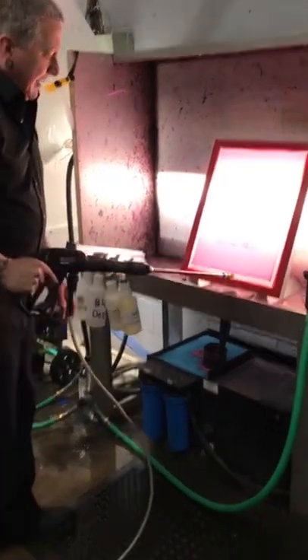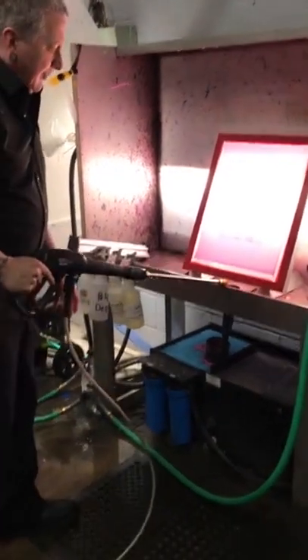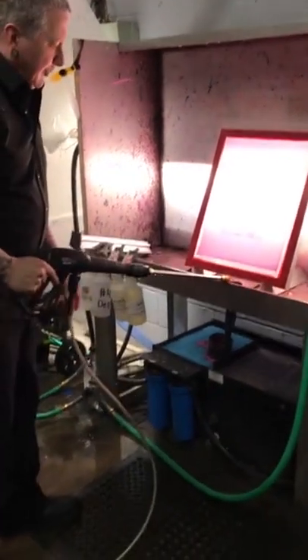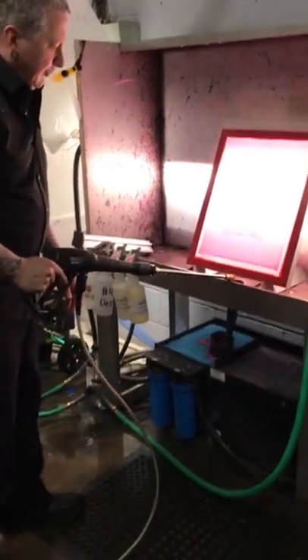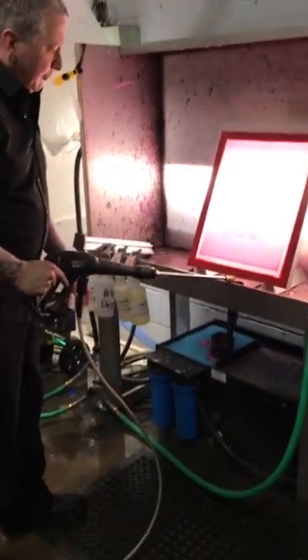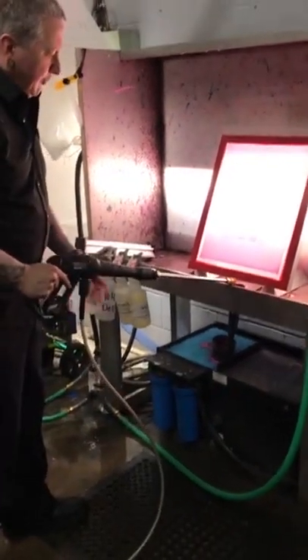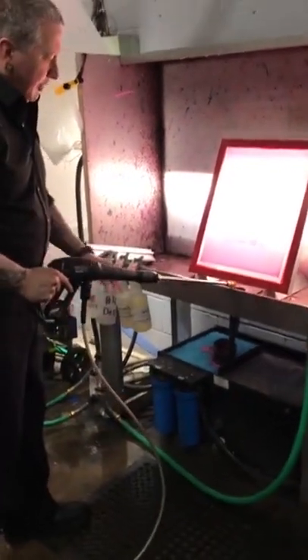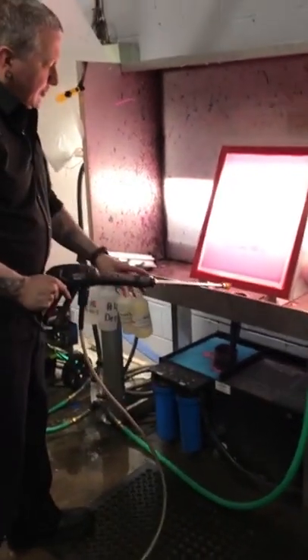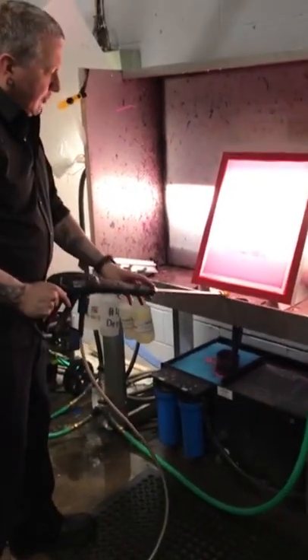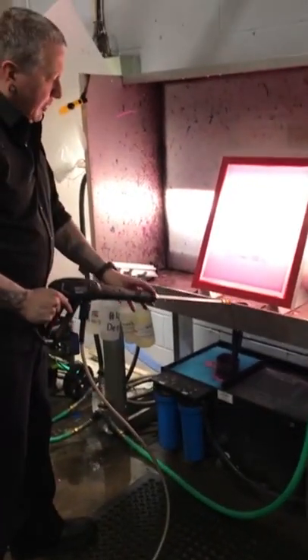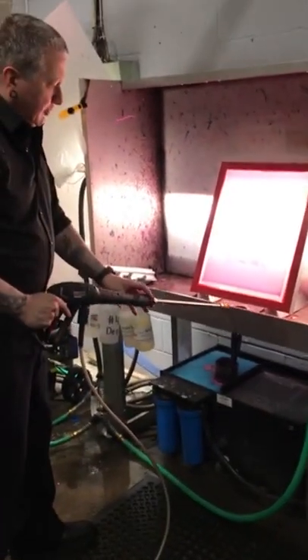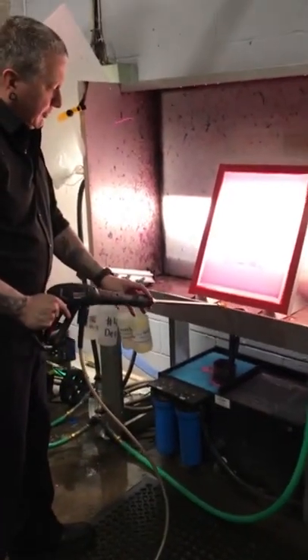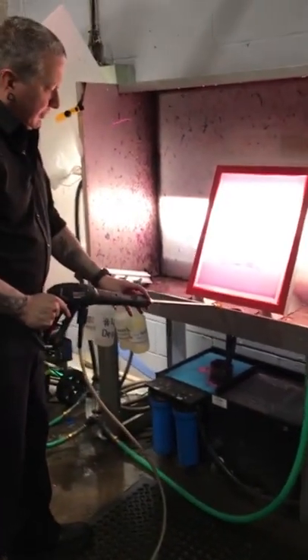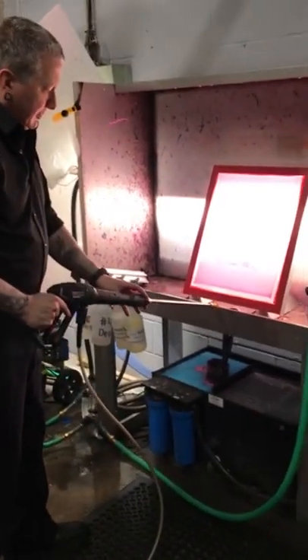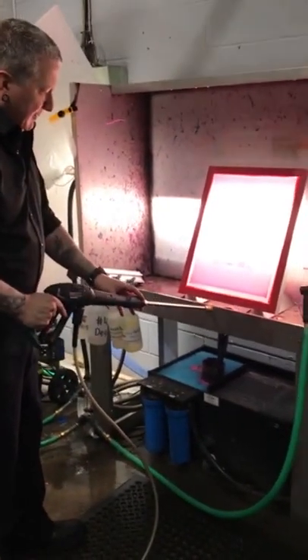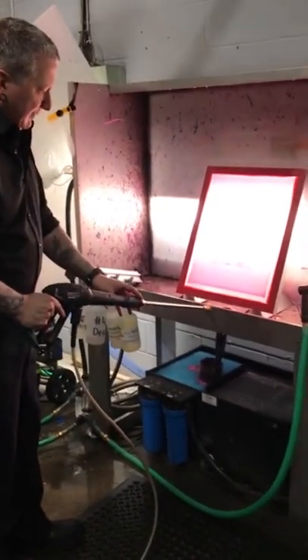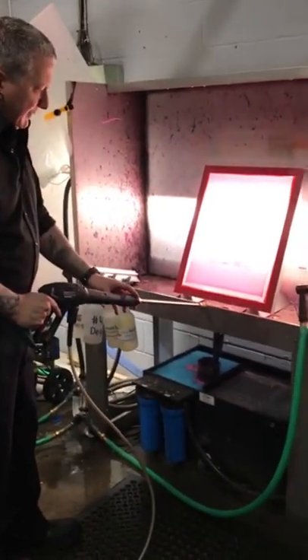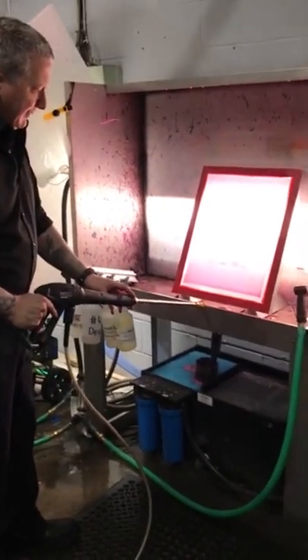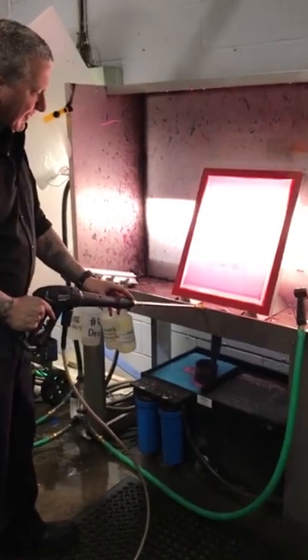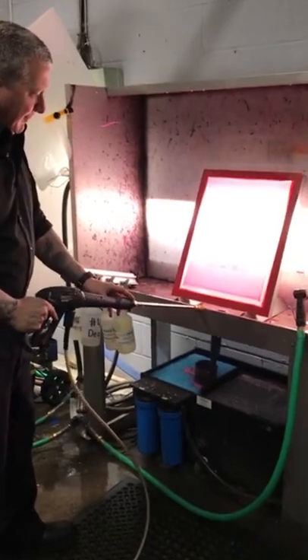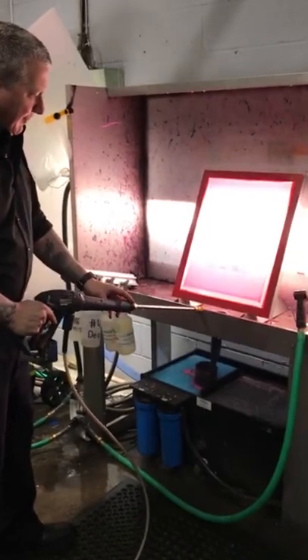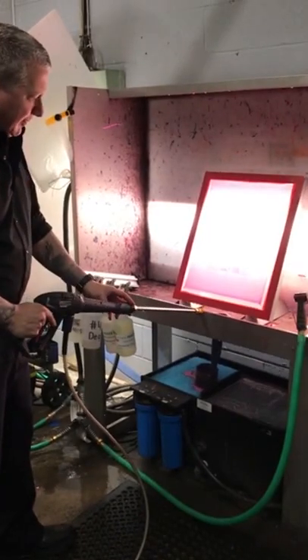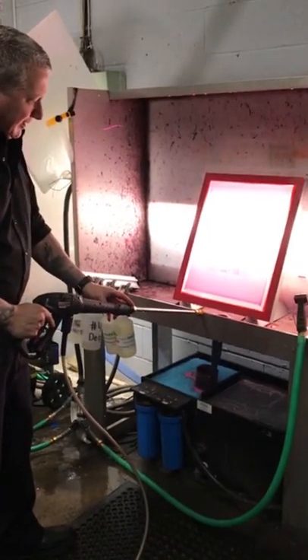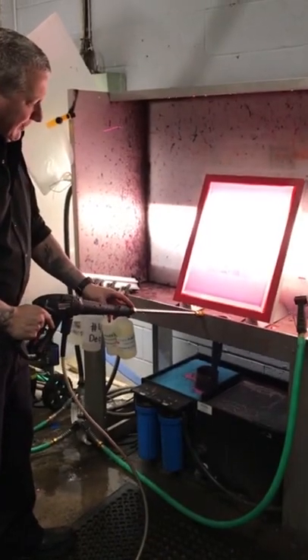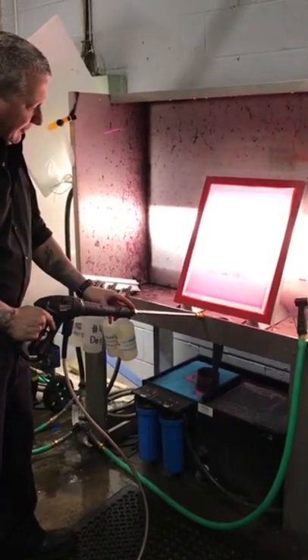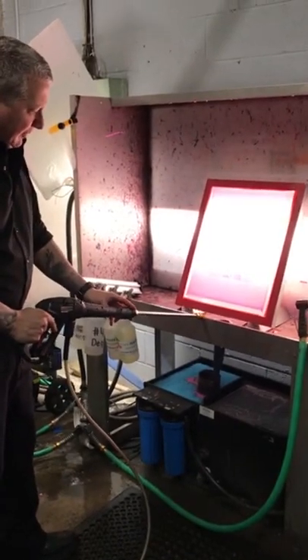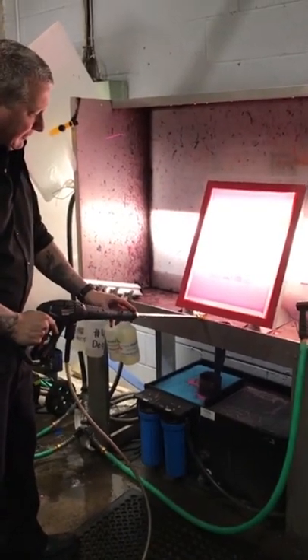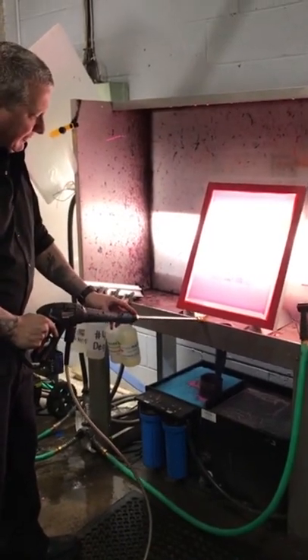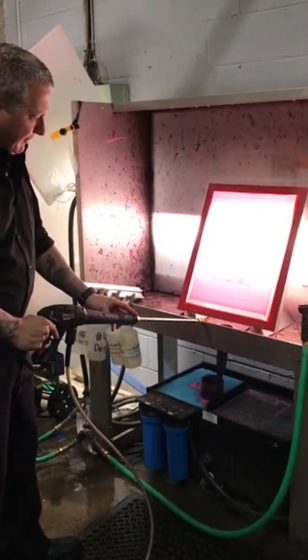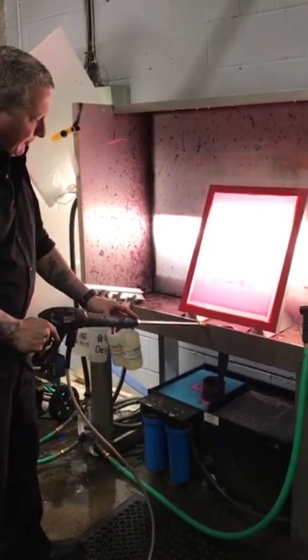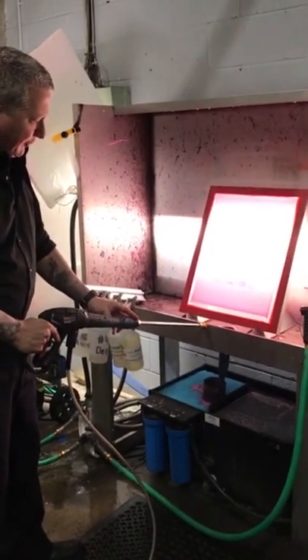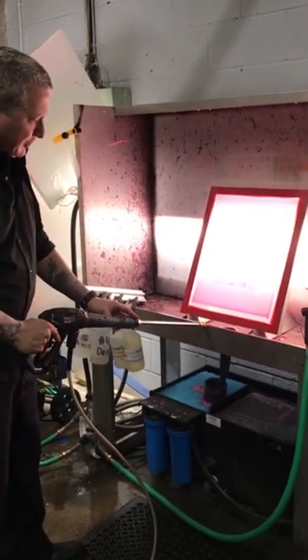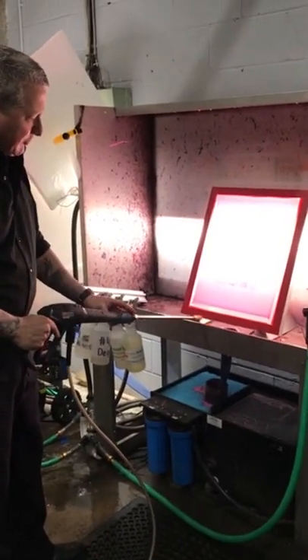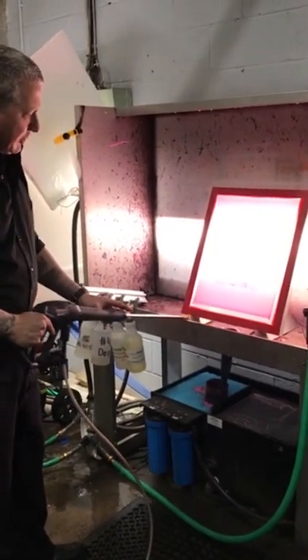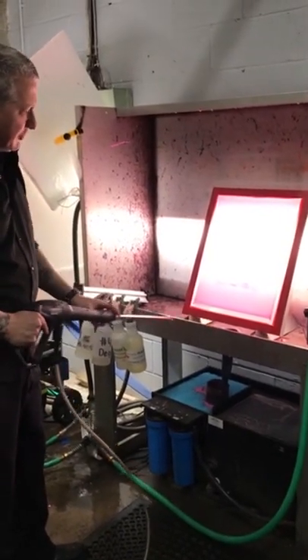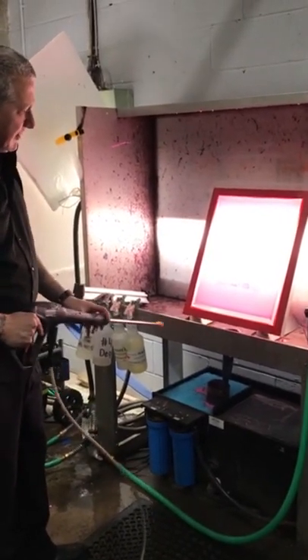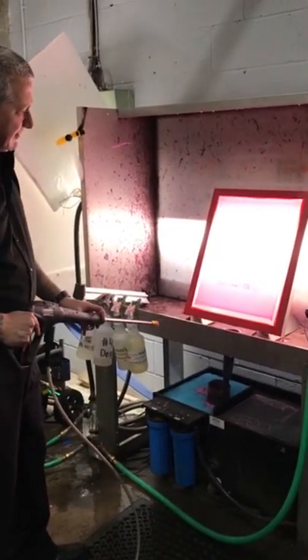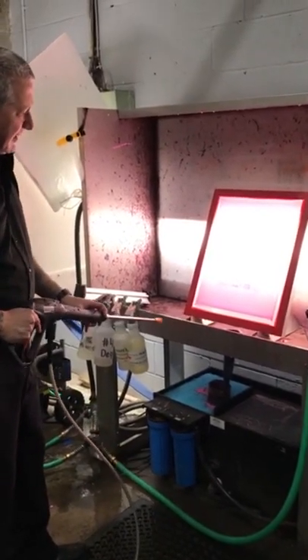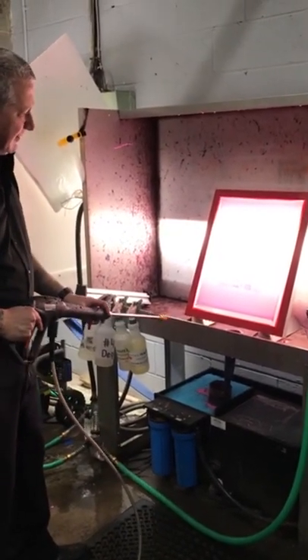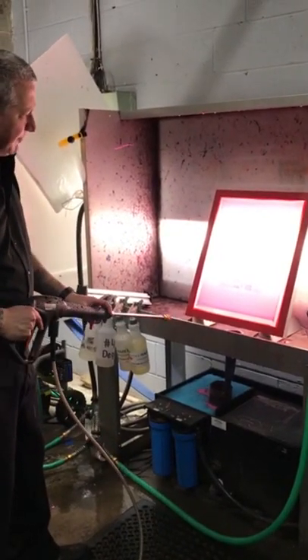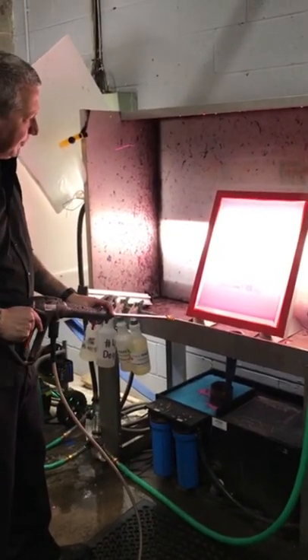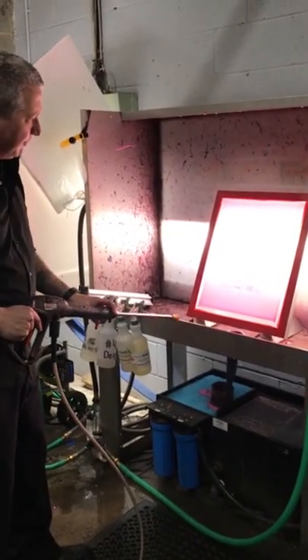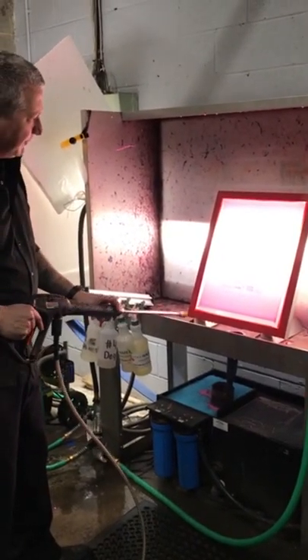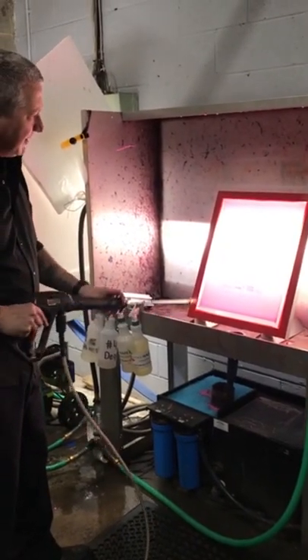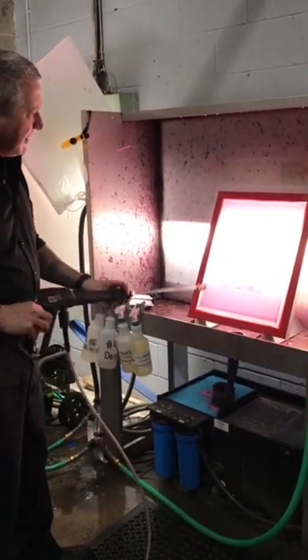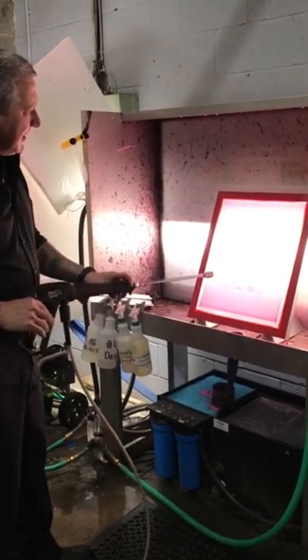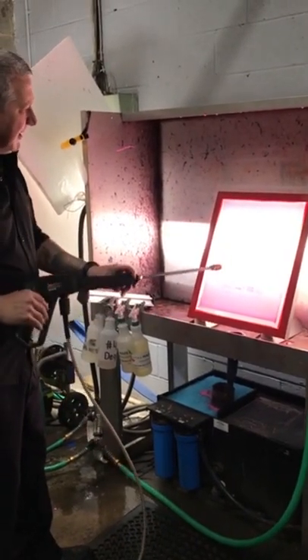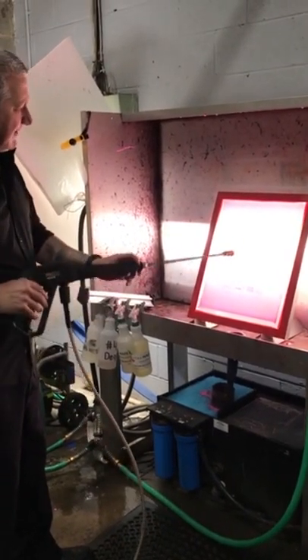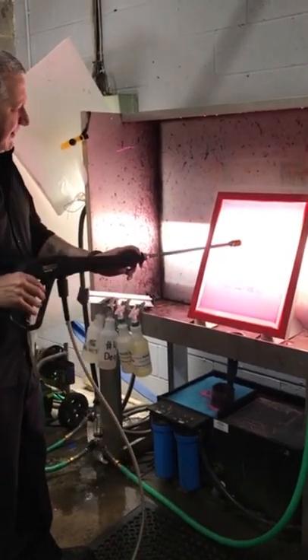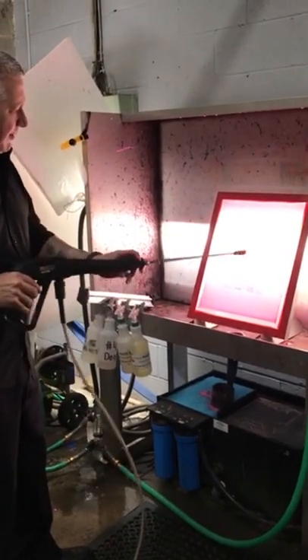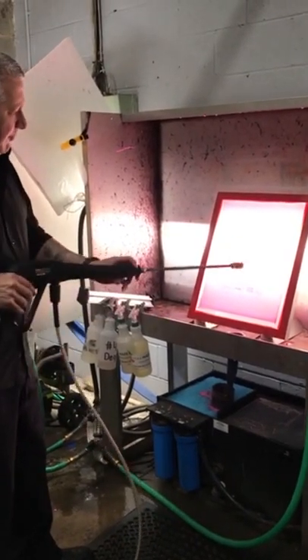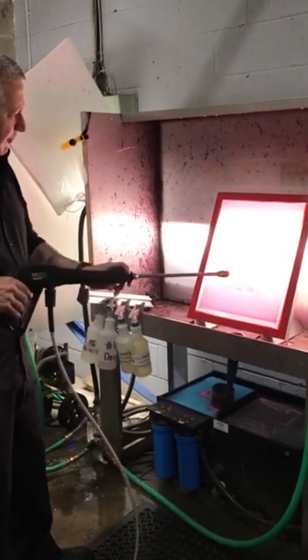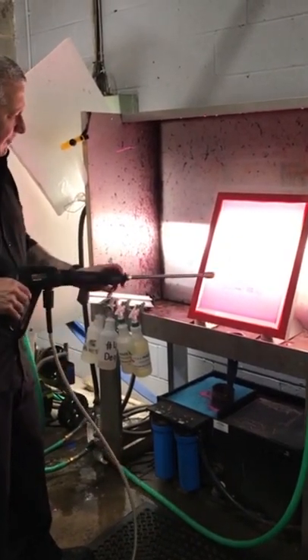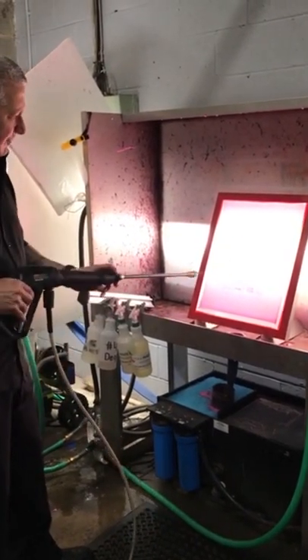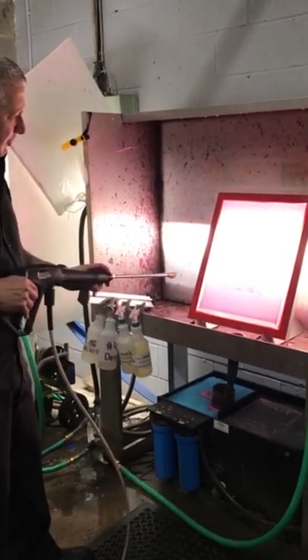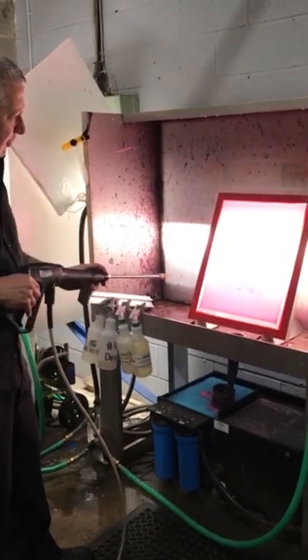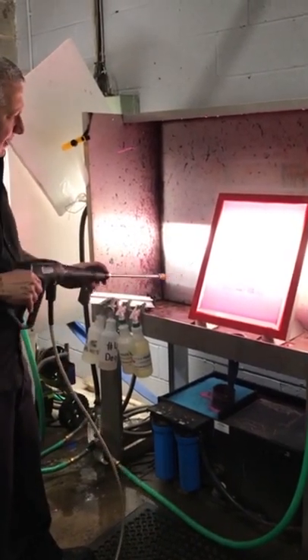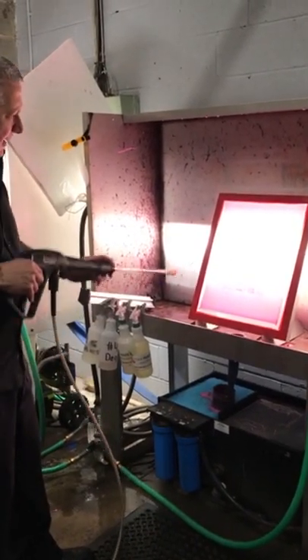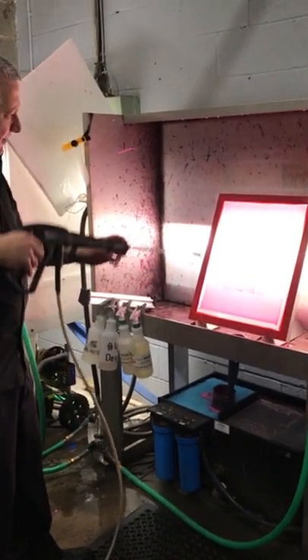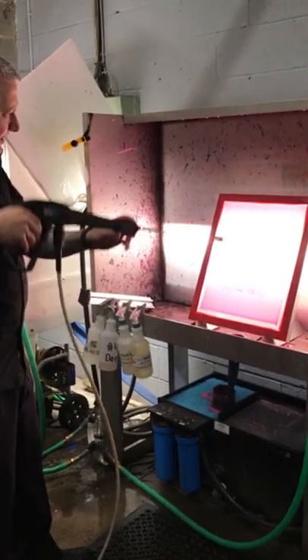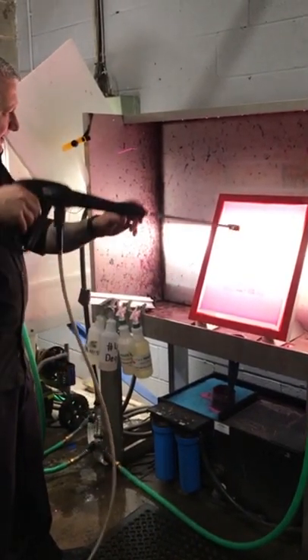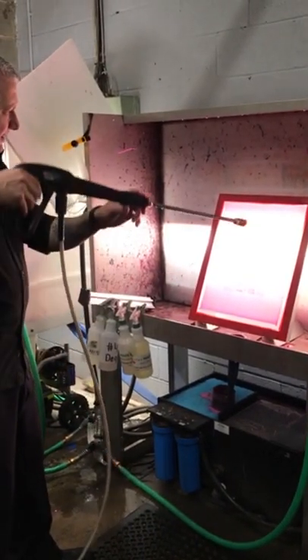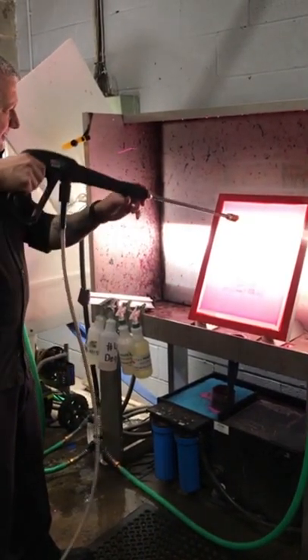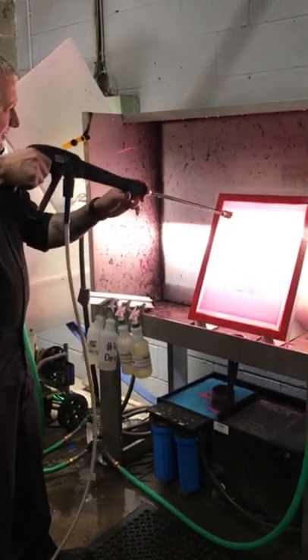I'm going to use the pressure washer to speed things up. I'm going to keep the tip of the pressure washer outside the booth as I don't want to risk blowing out my detail.